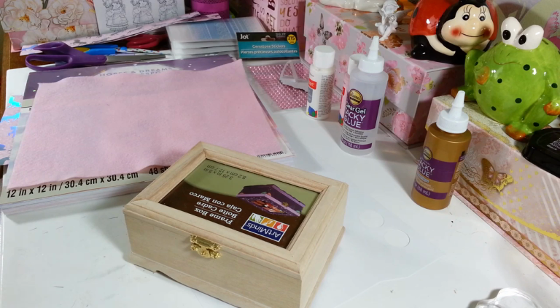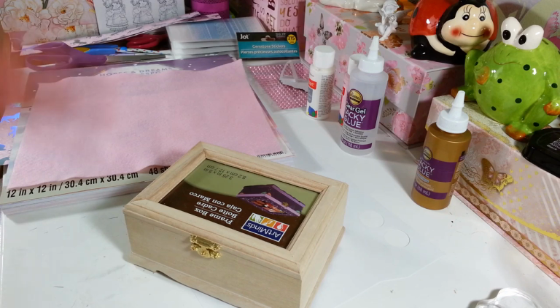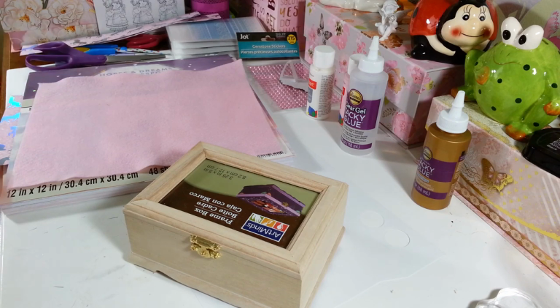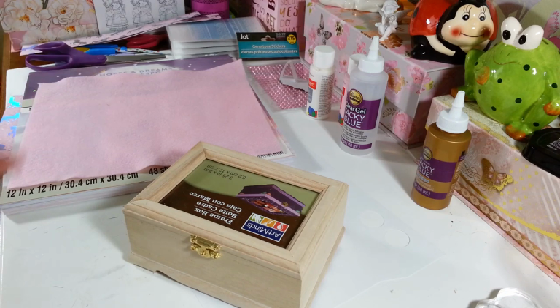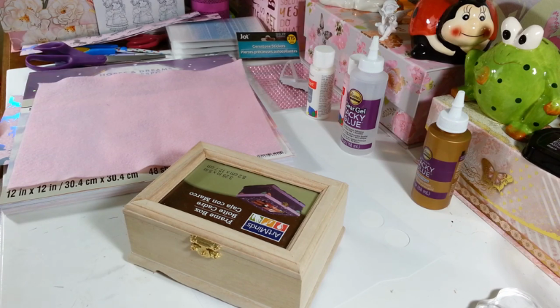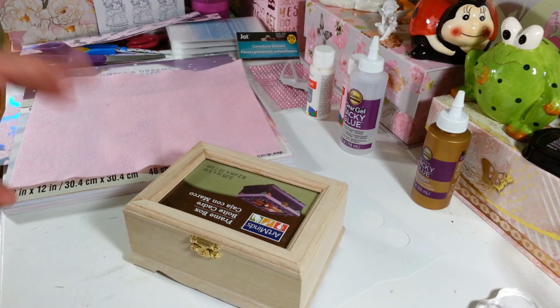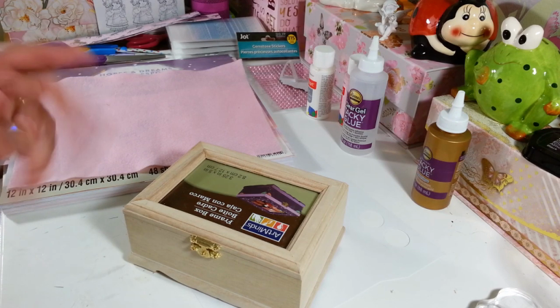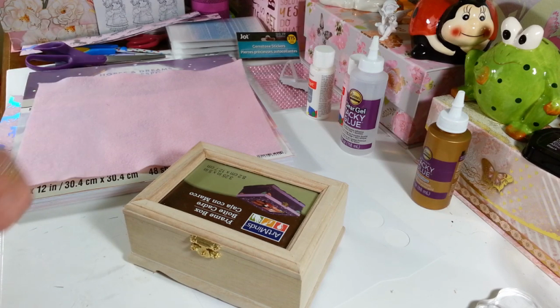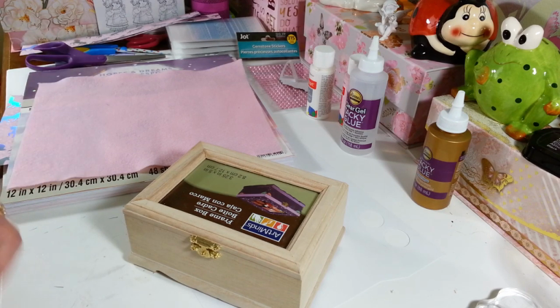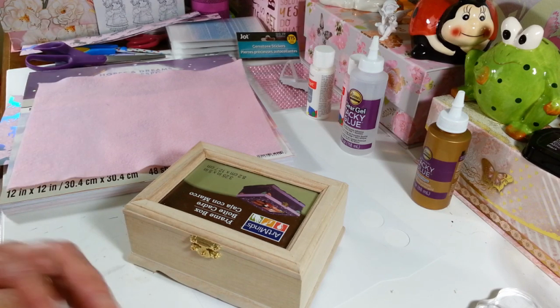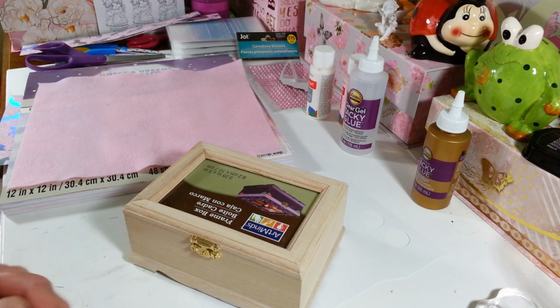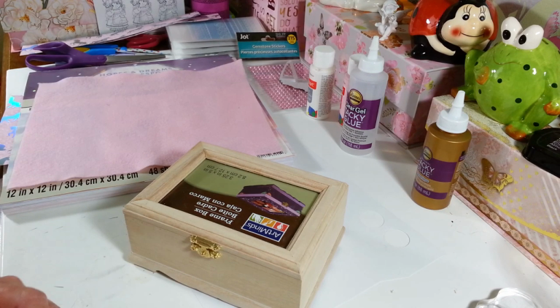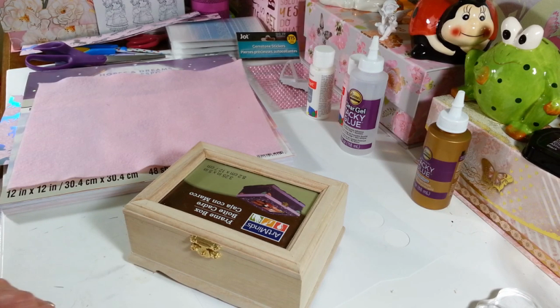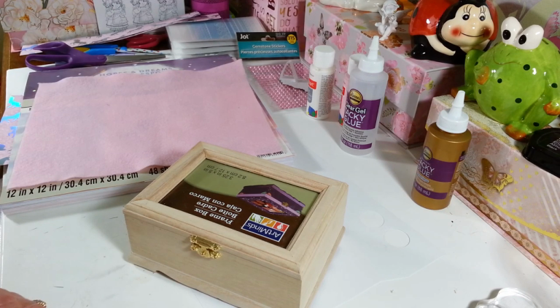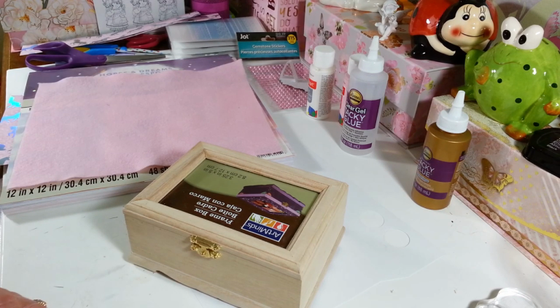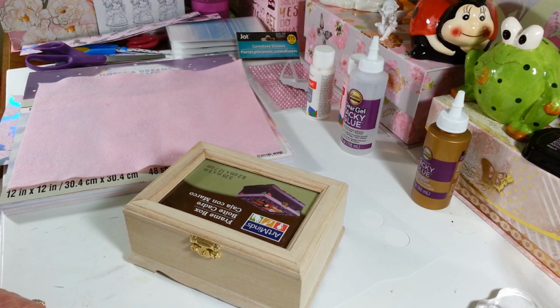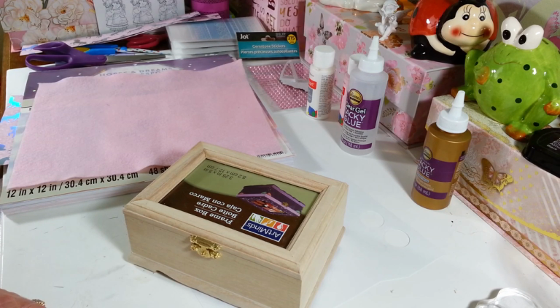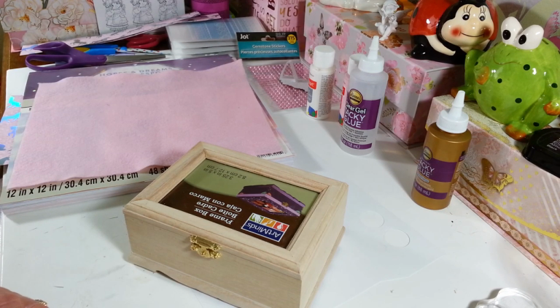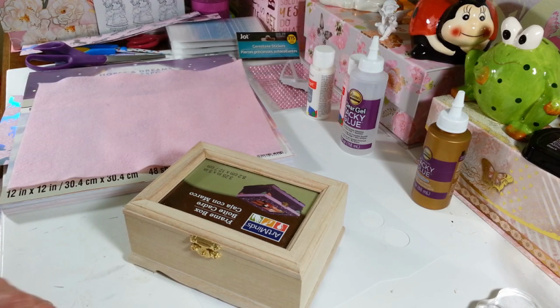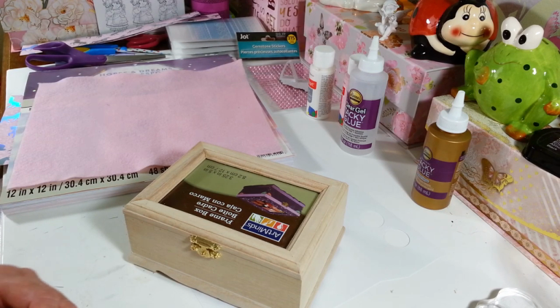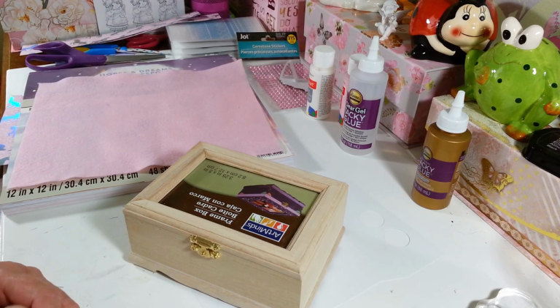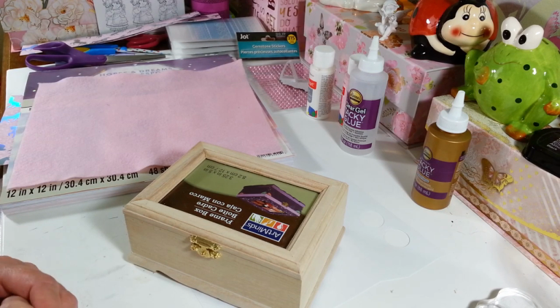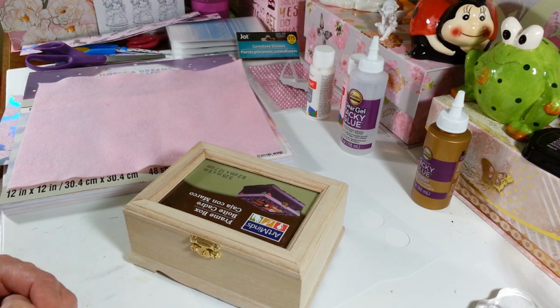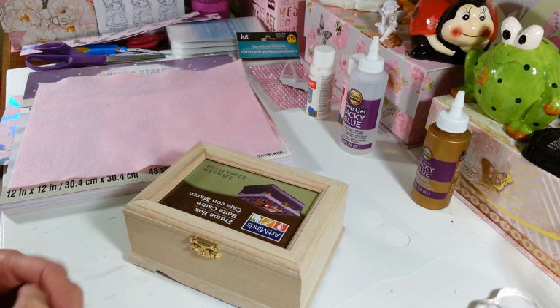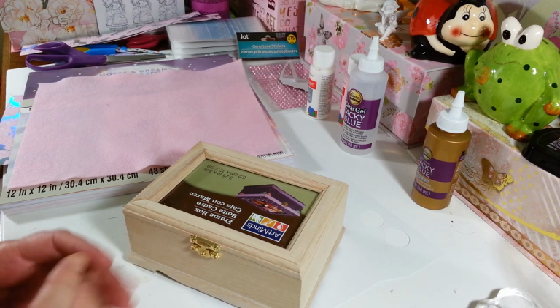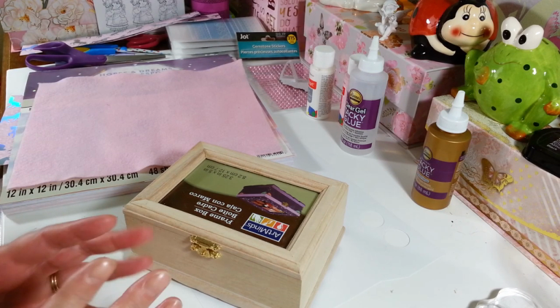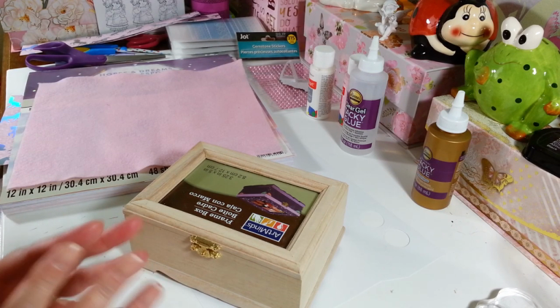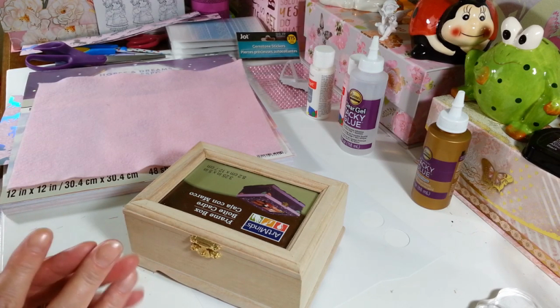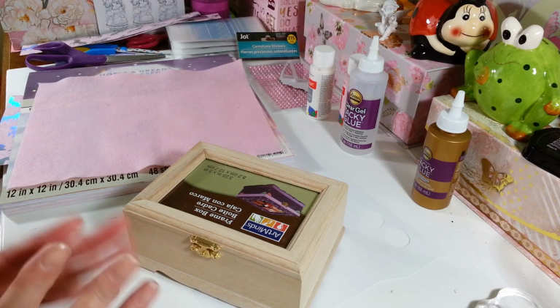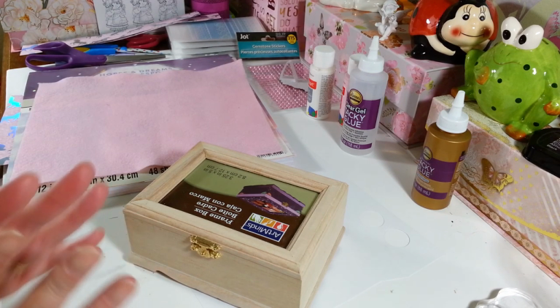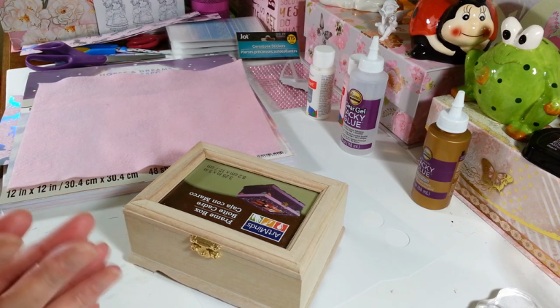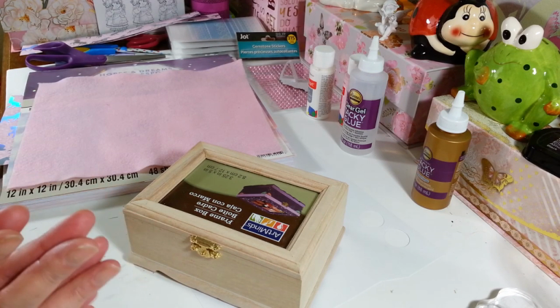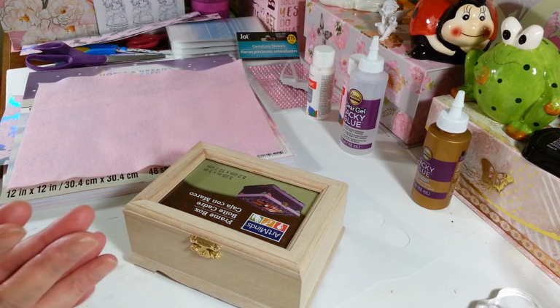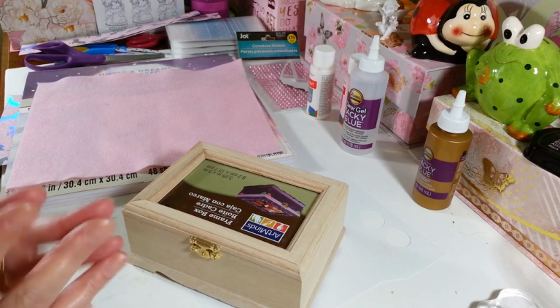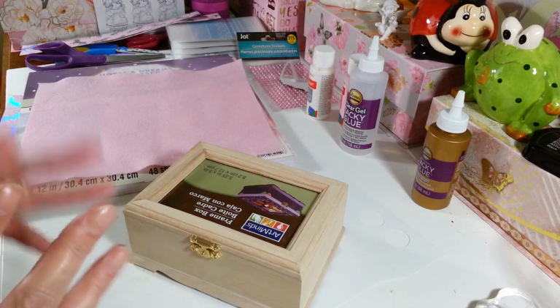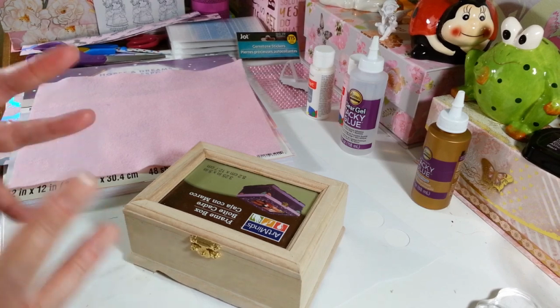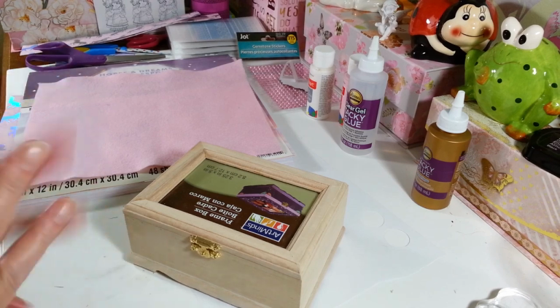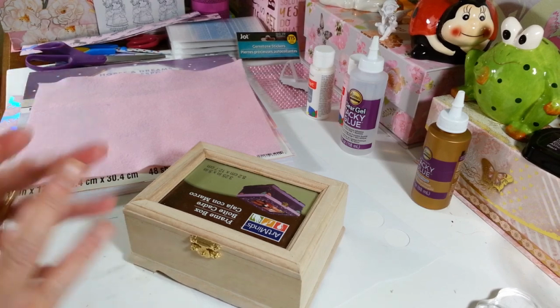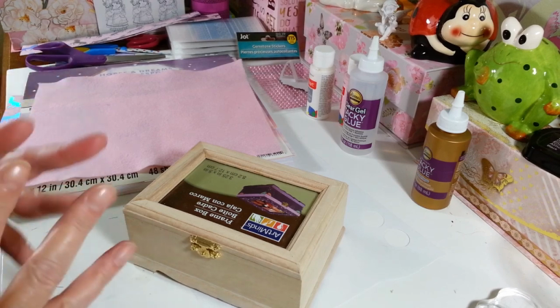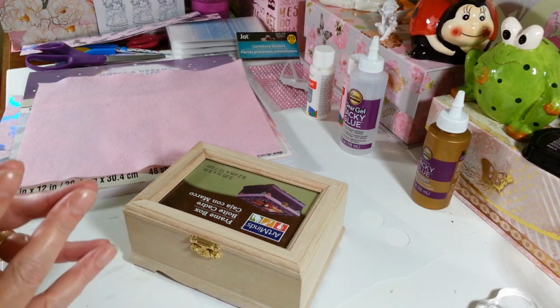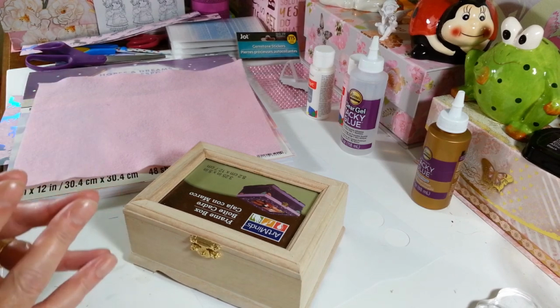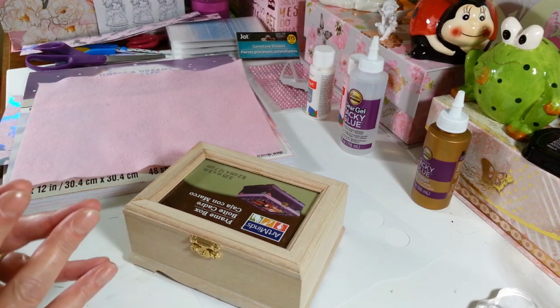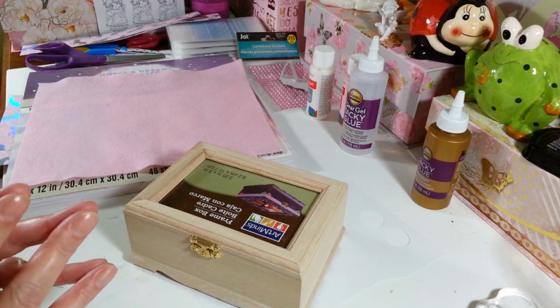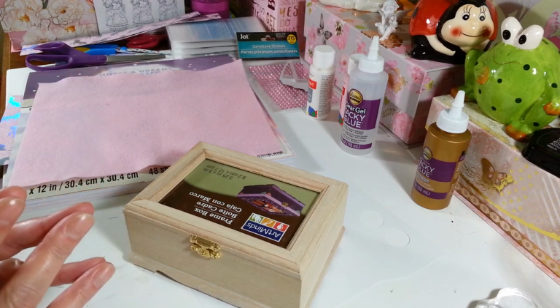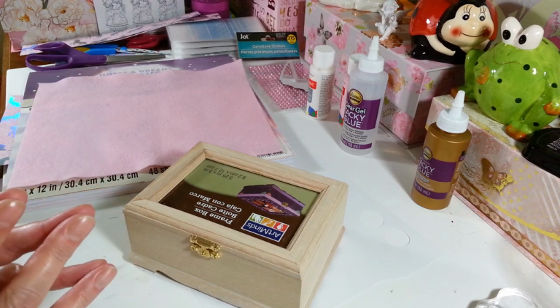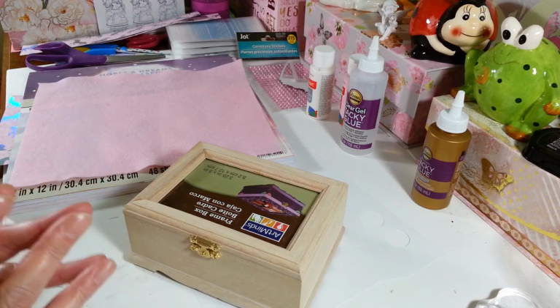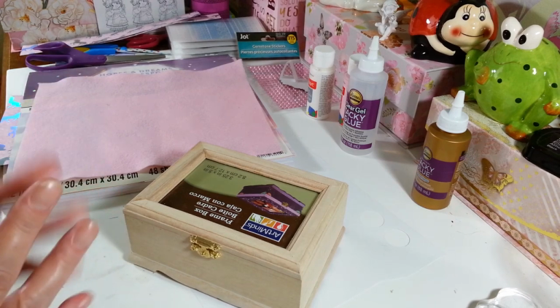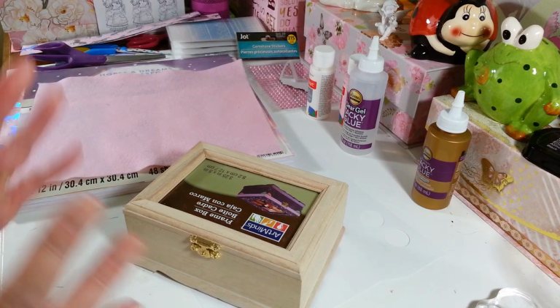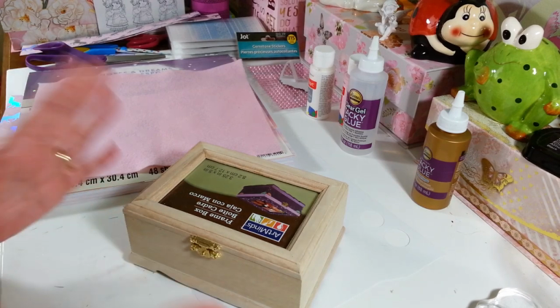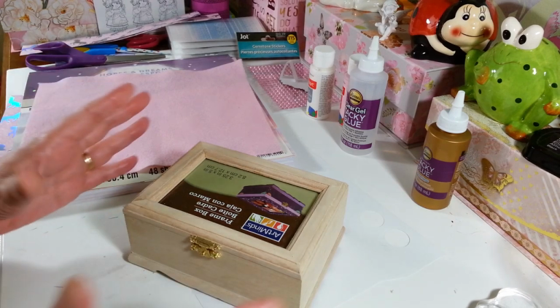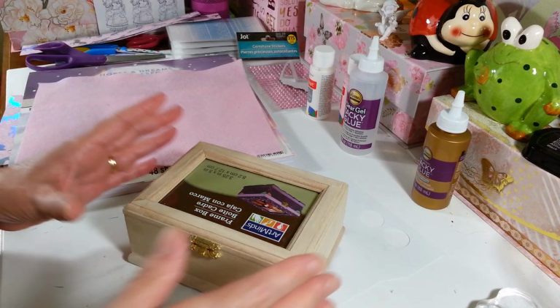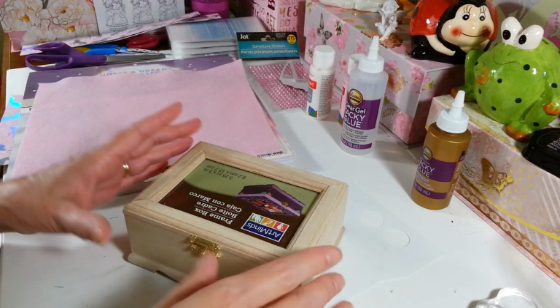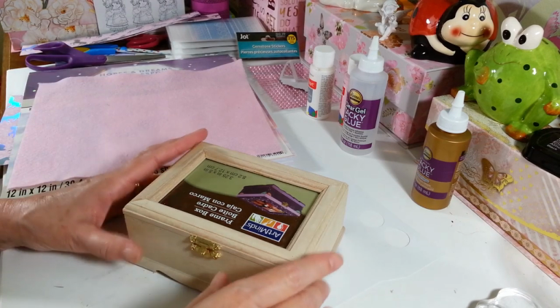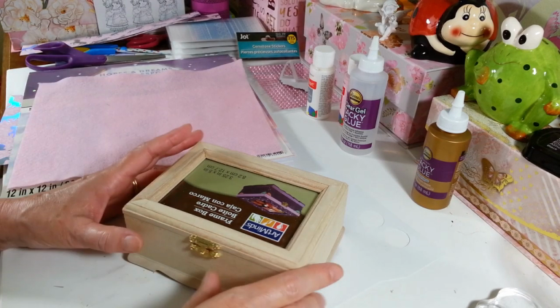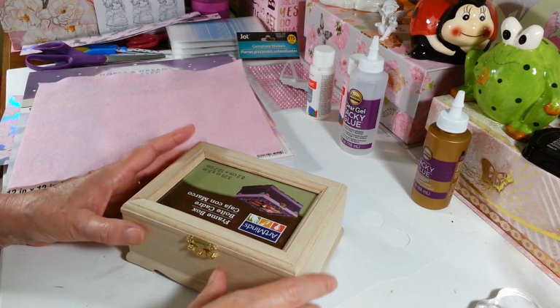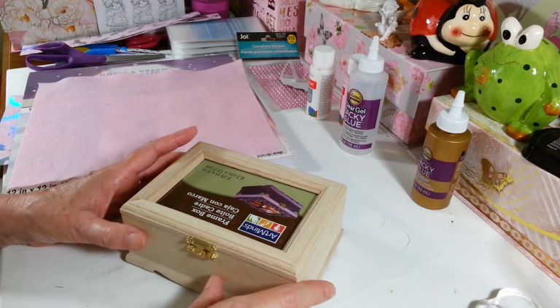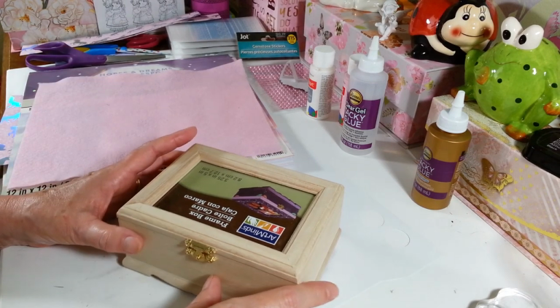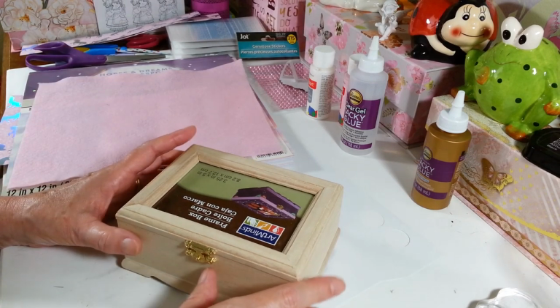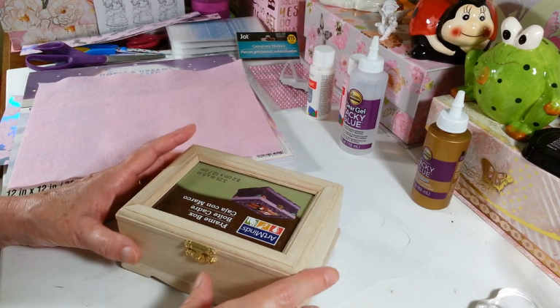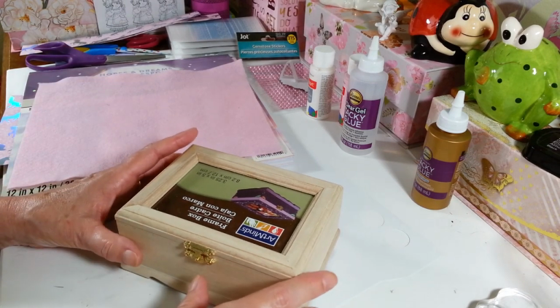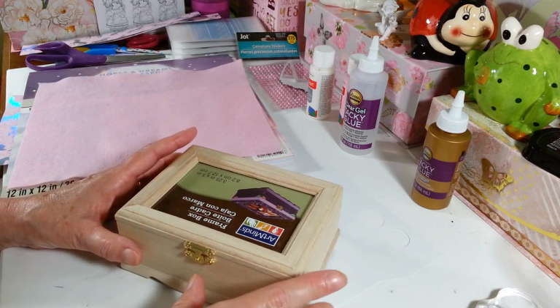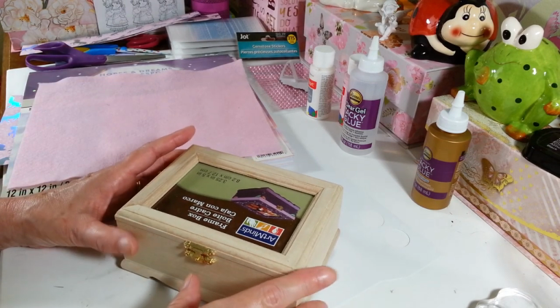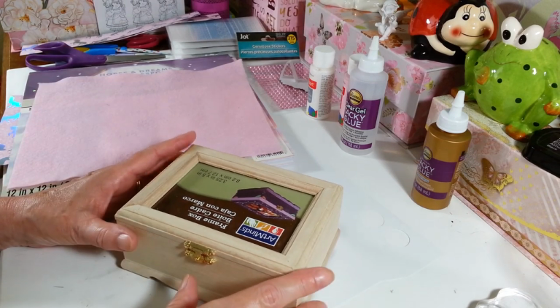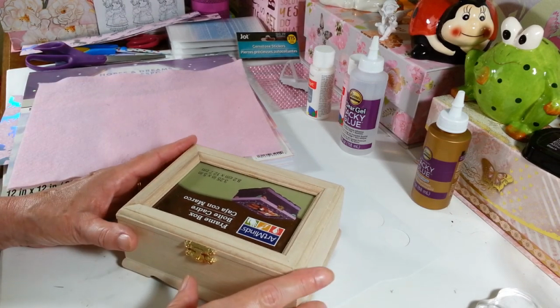Hi everyone! Welcome back to my craft room. If you're new to my craft room, then welcome. Today I'm going to be making a cute little gift box for a little girl.